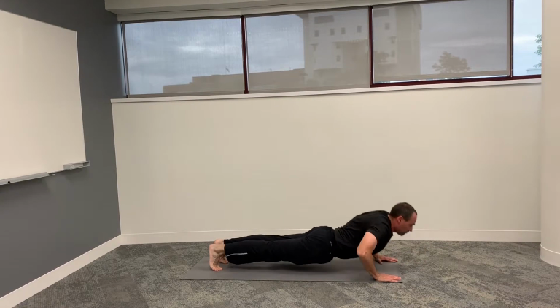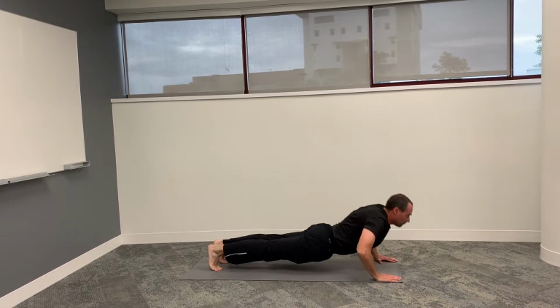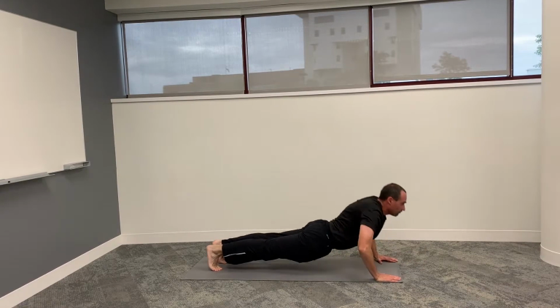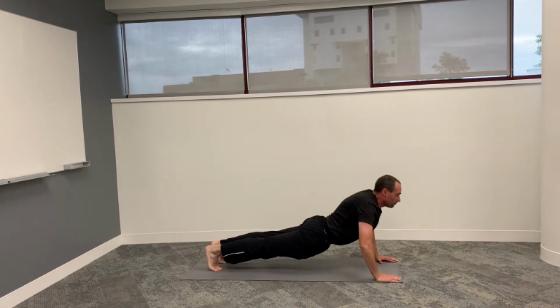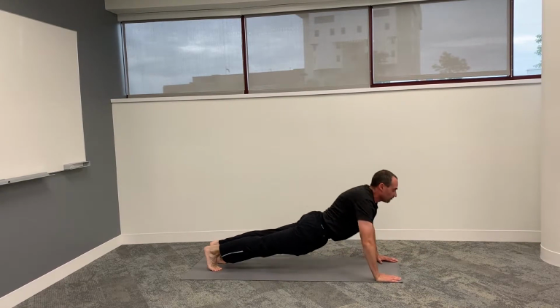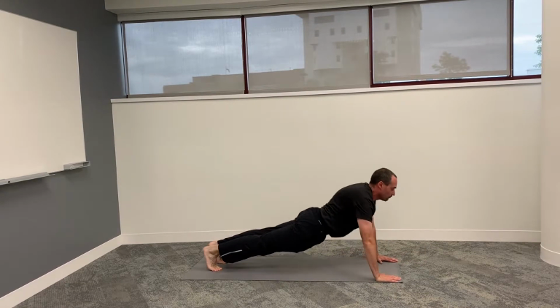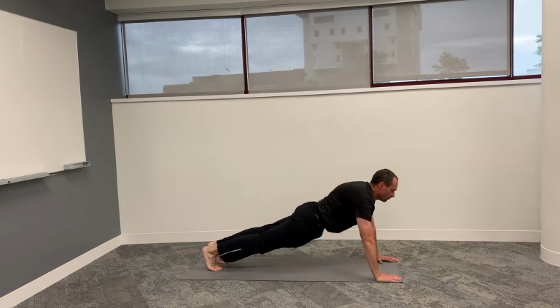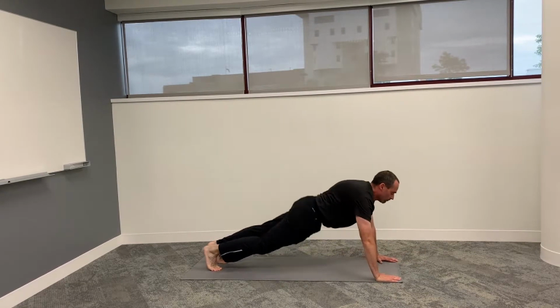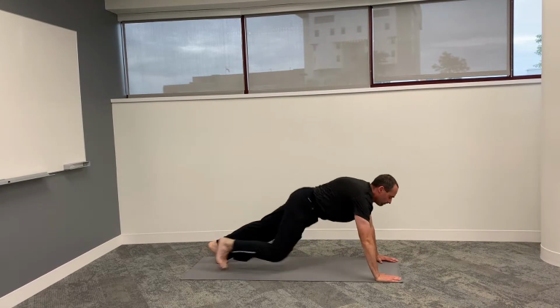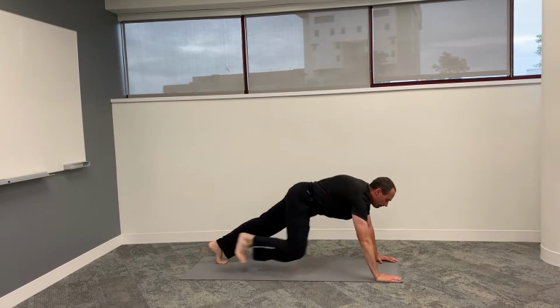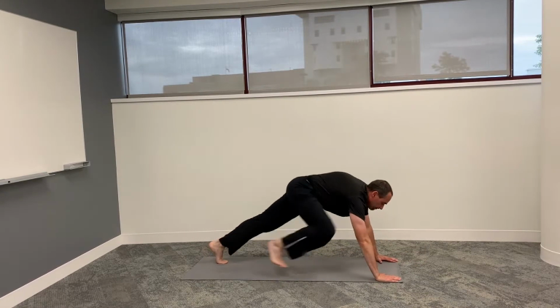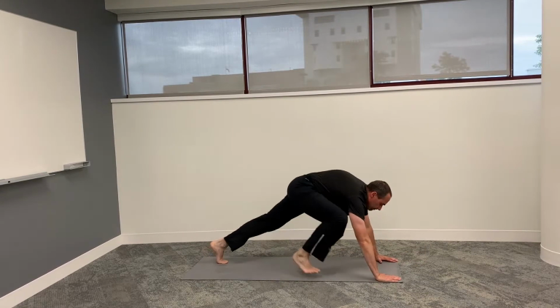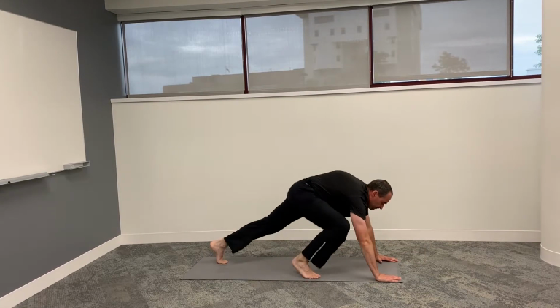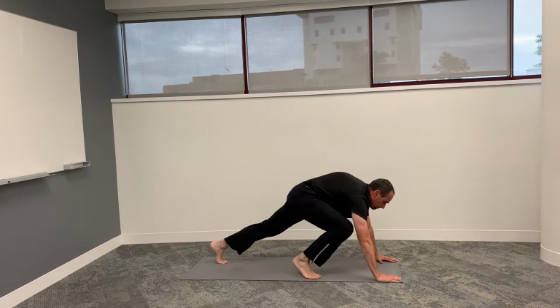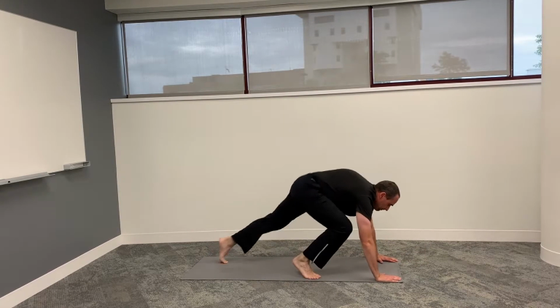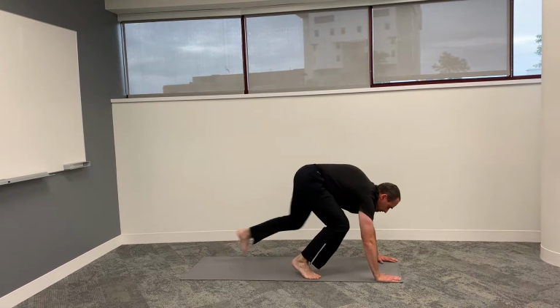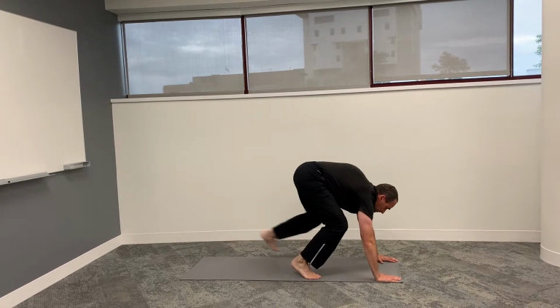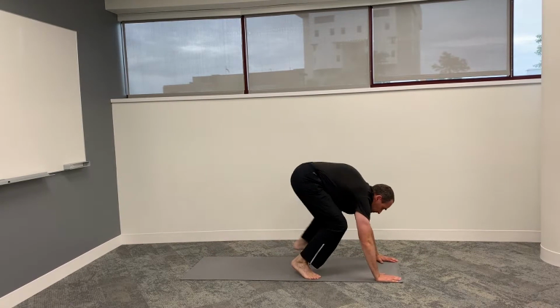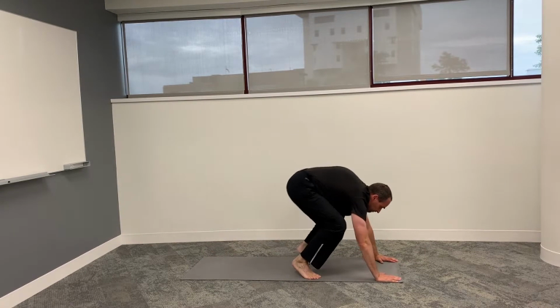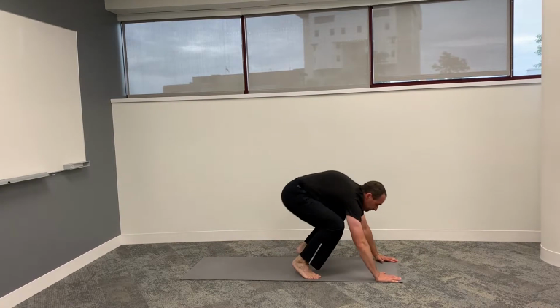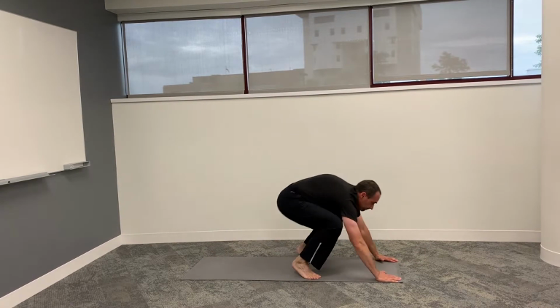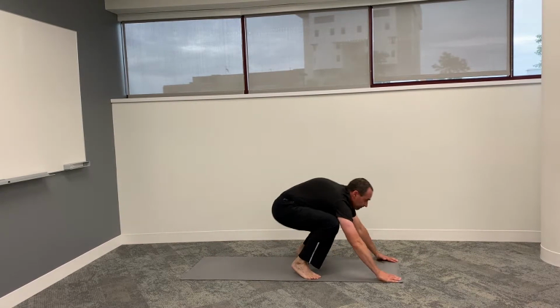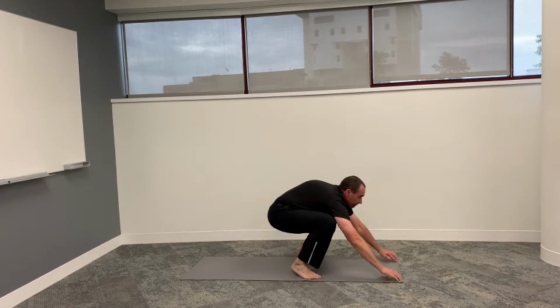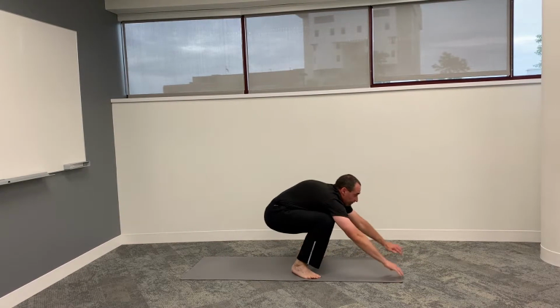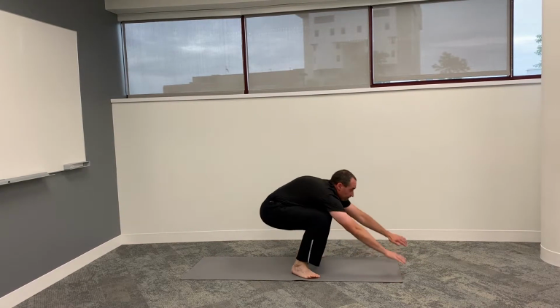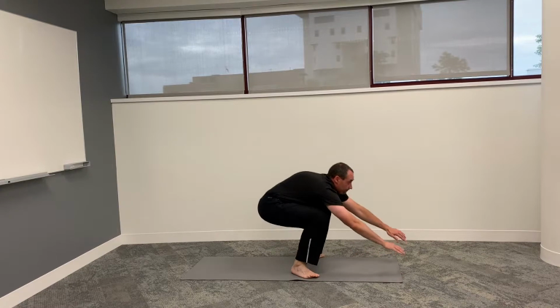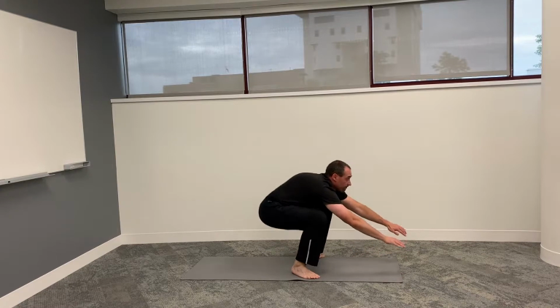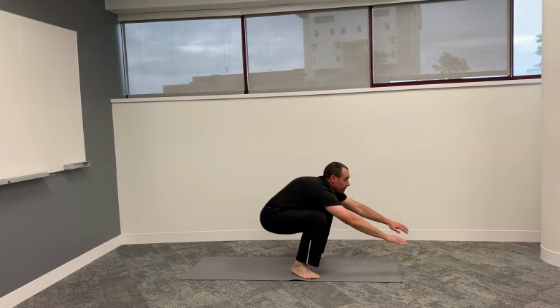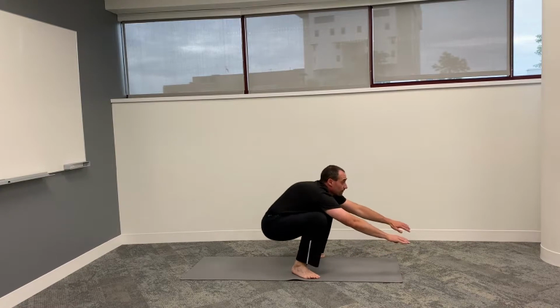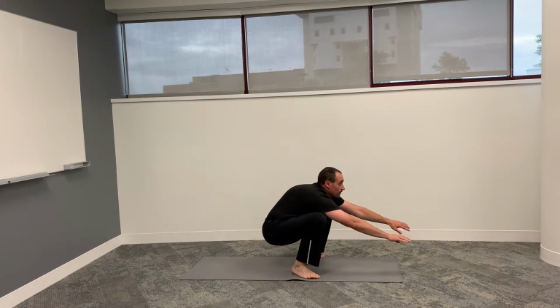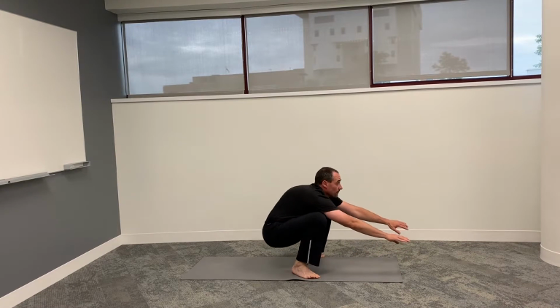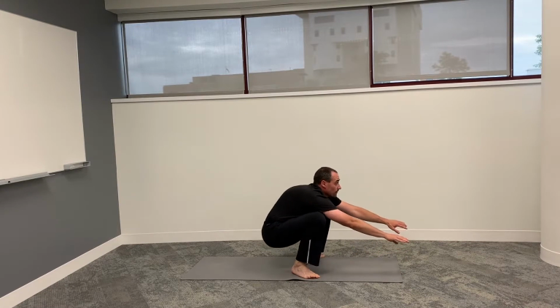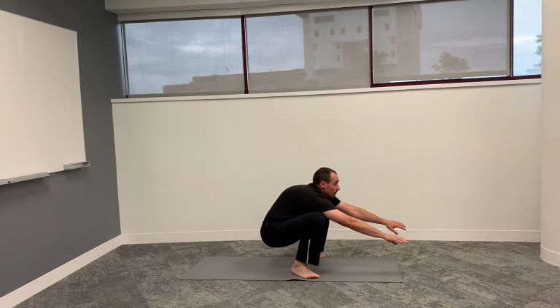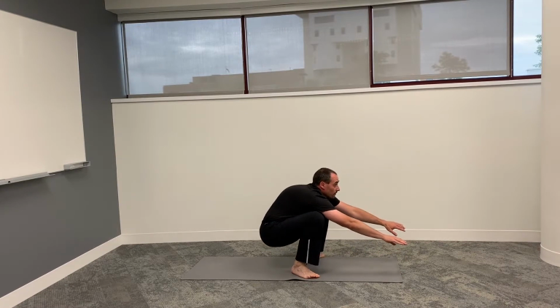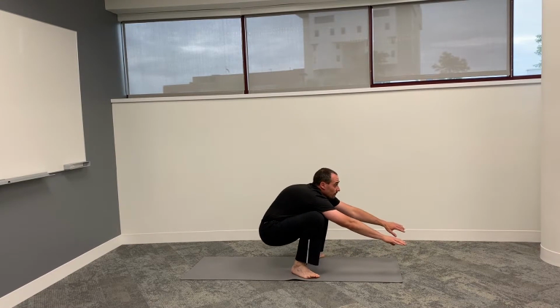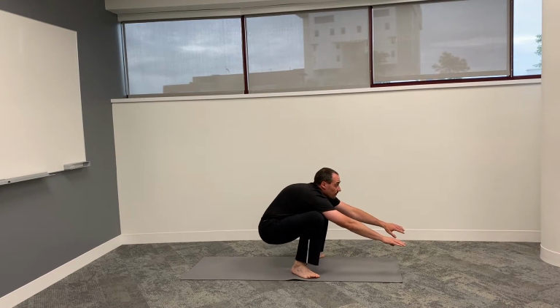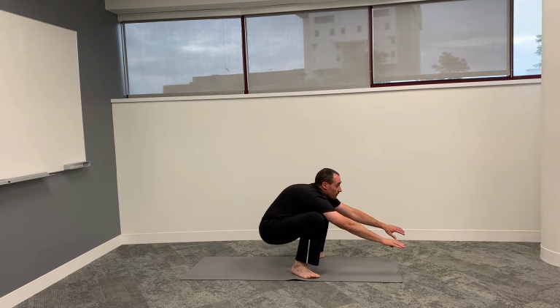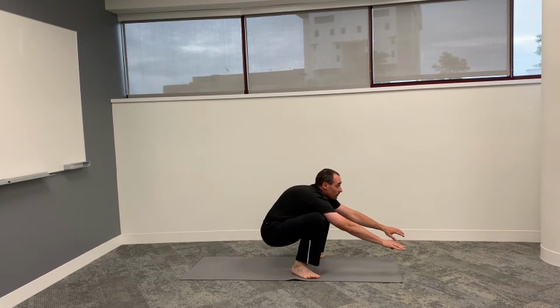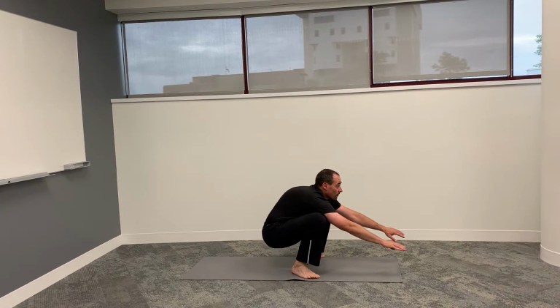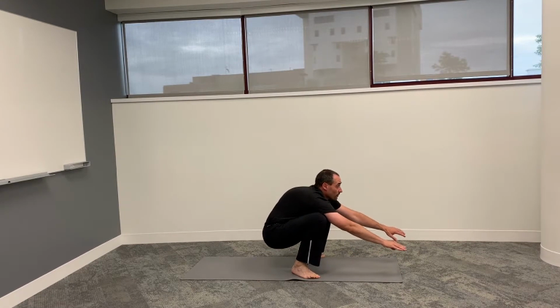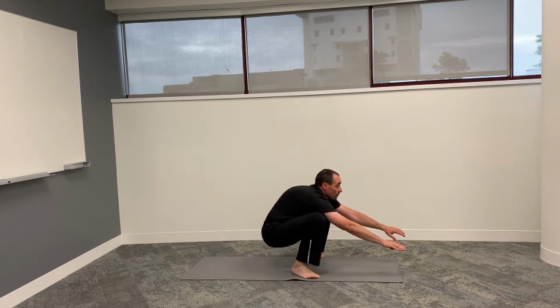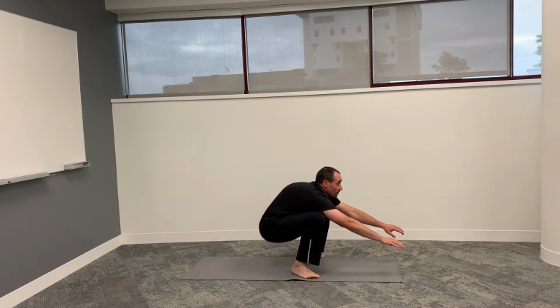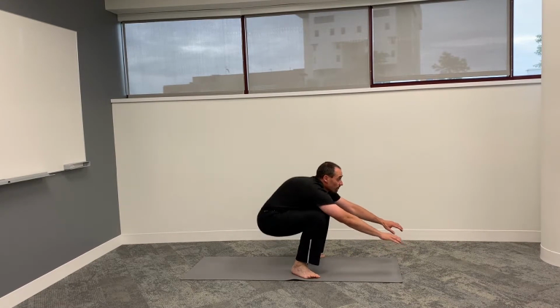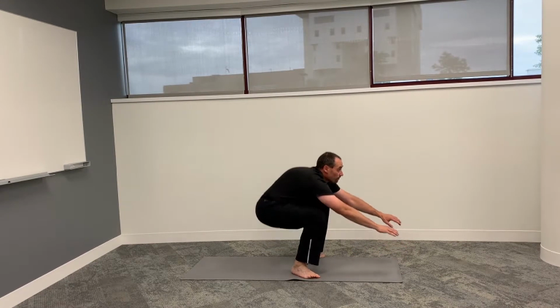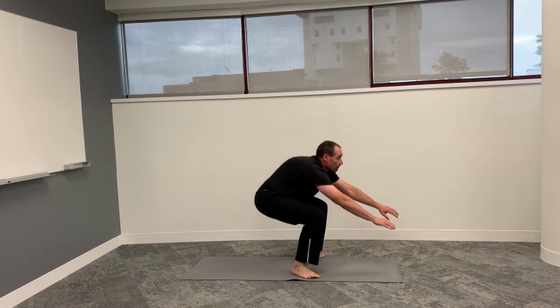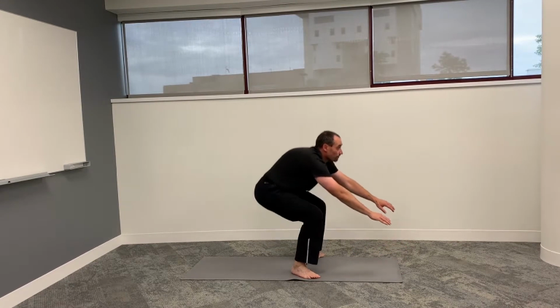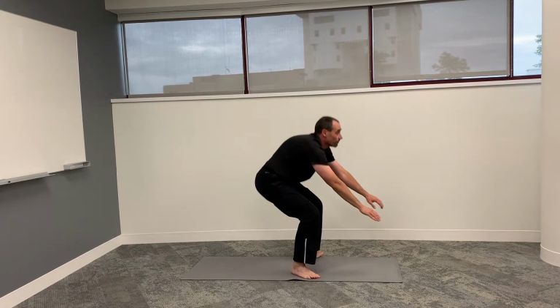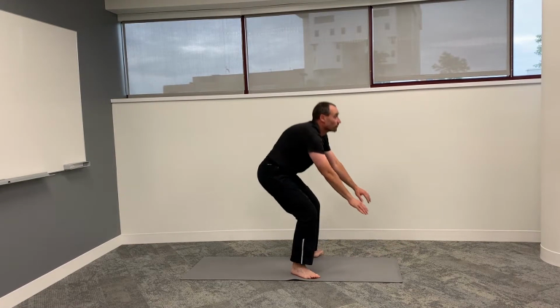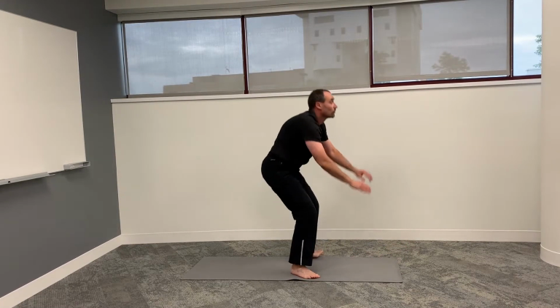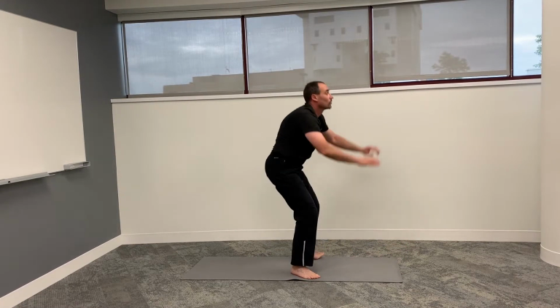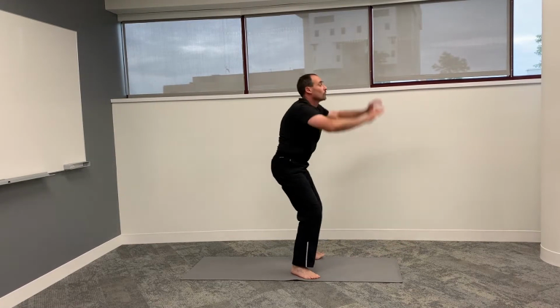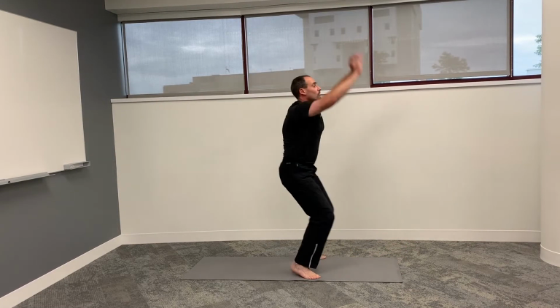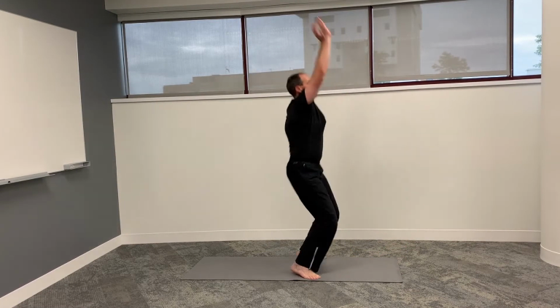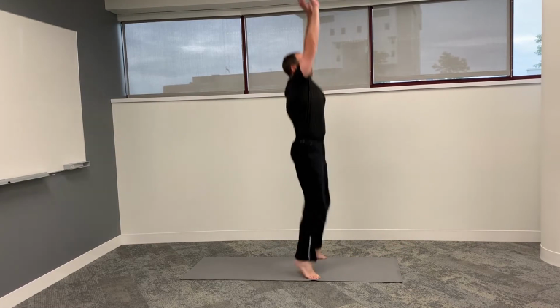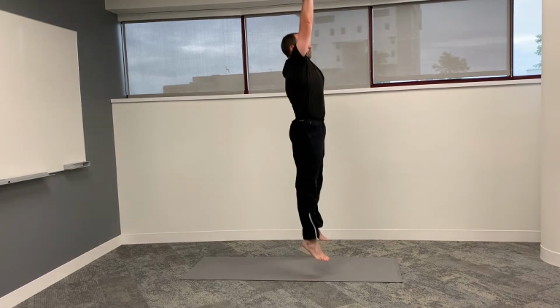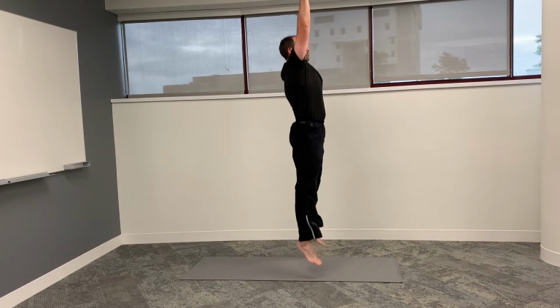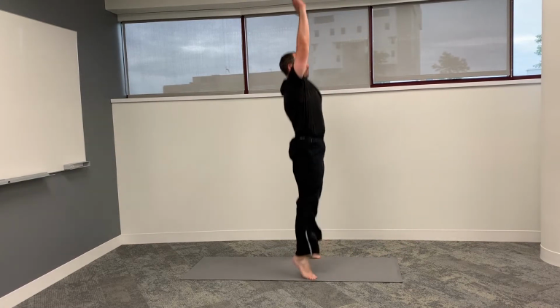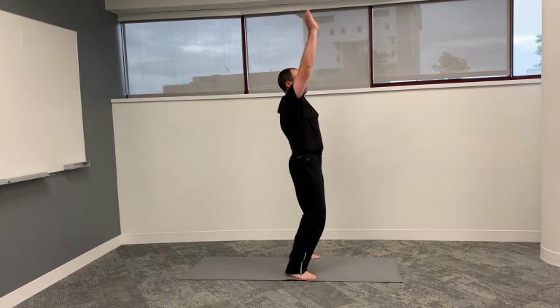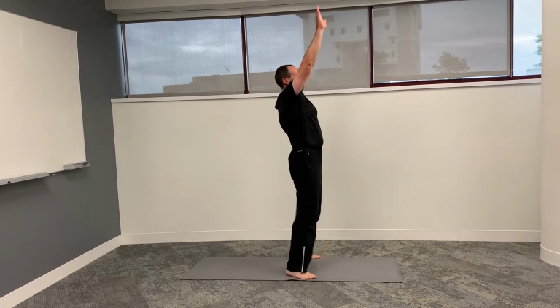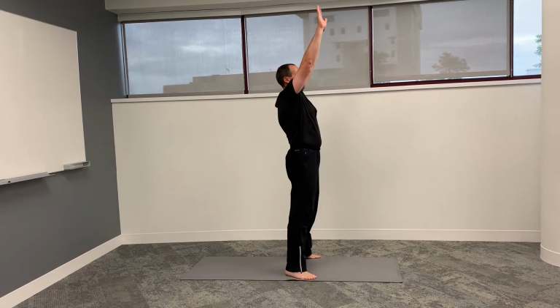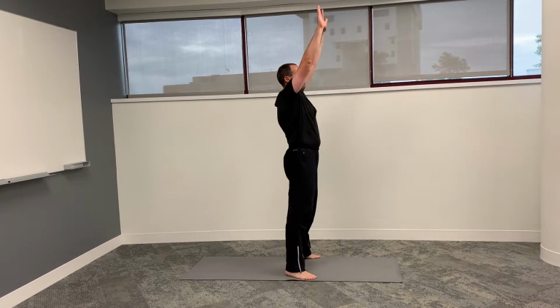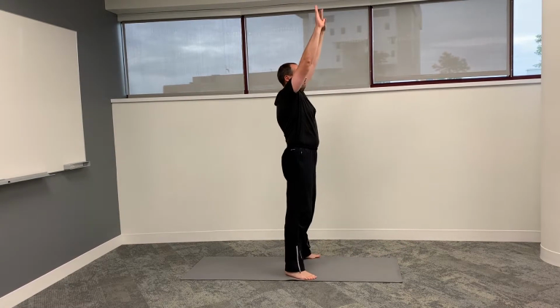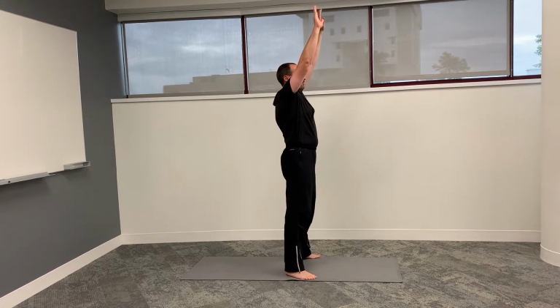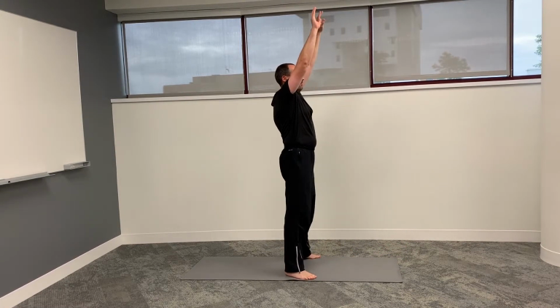Now can you move back into a plank? Return back to a squat position, straighten back up, hop.